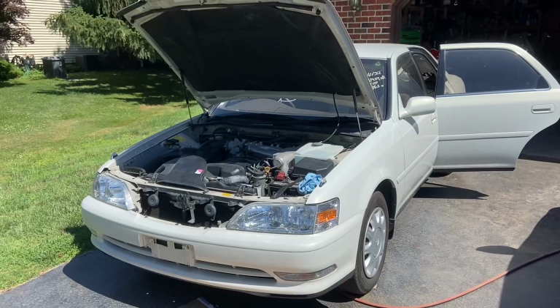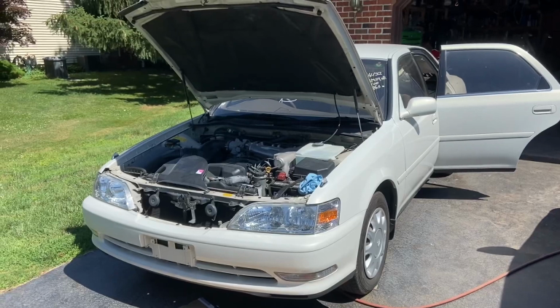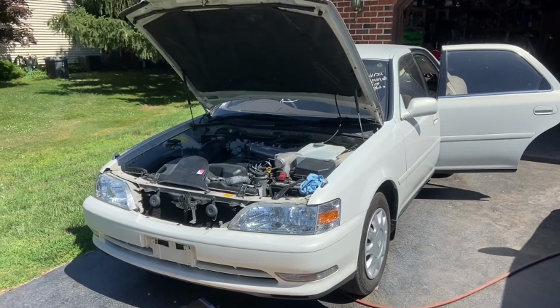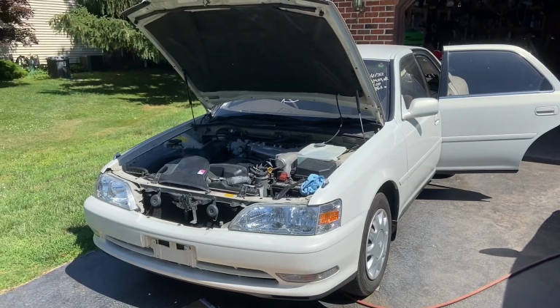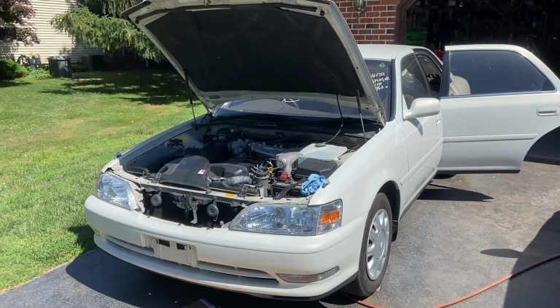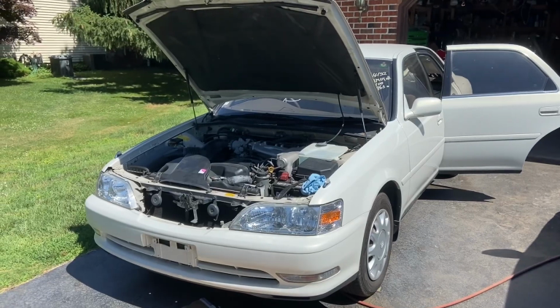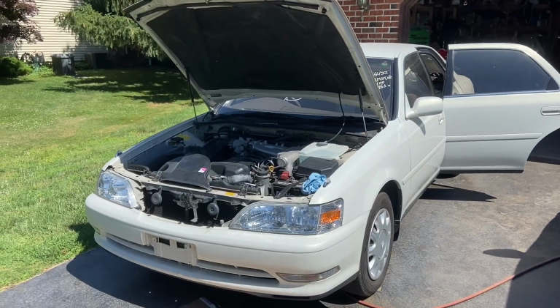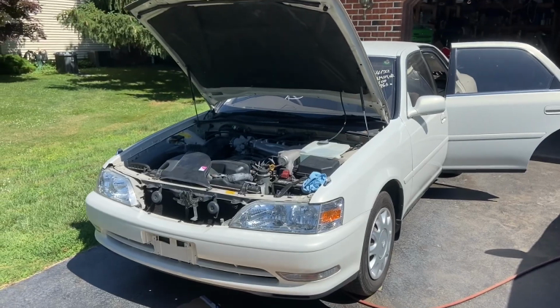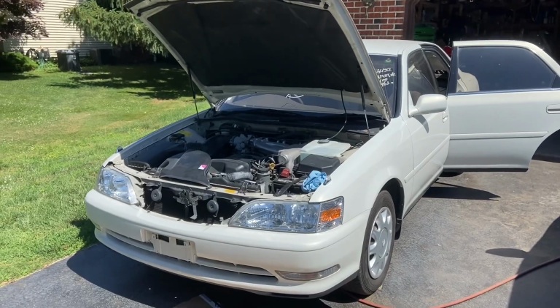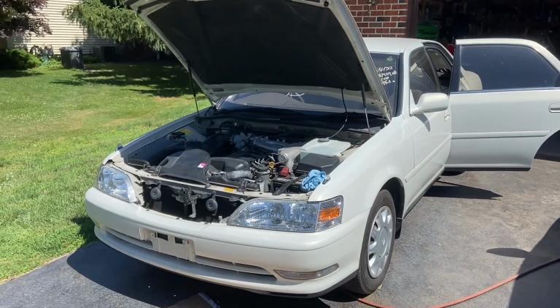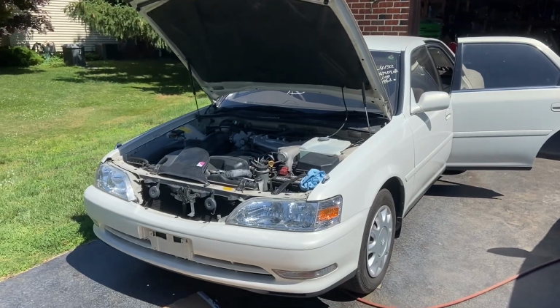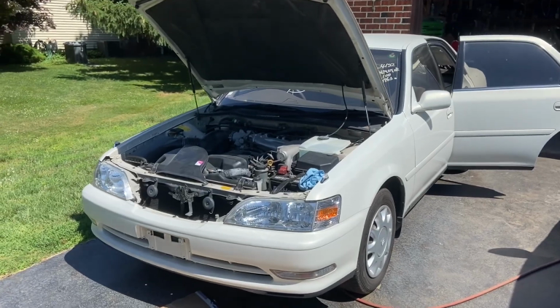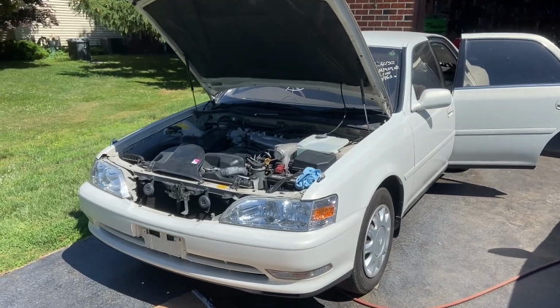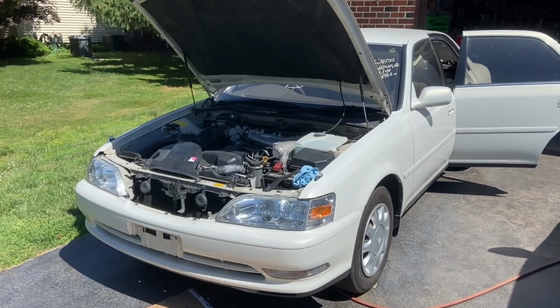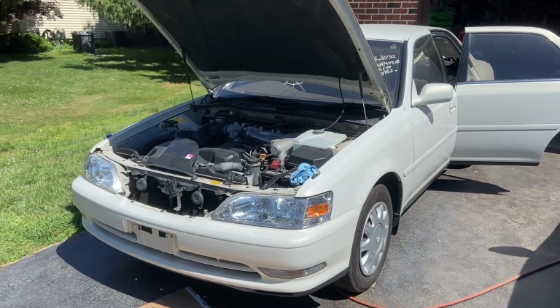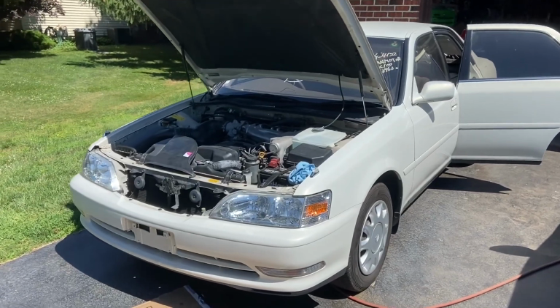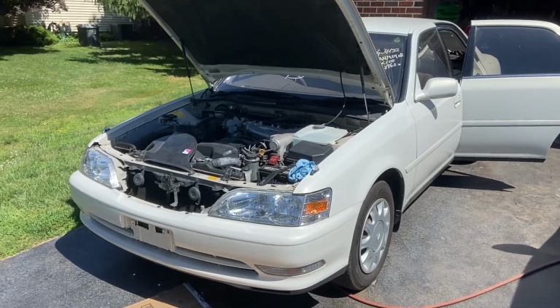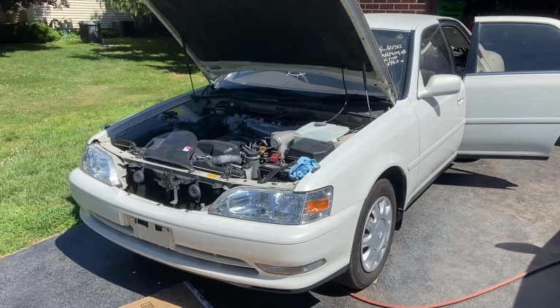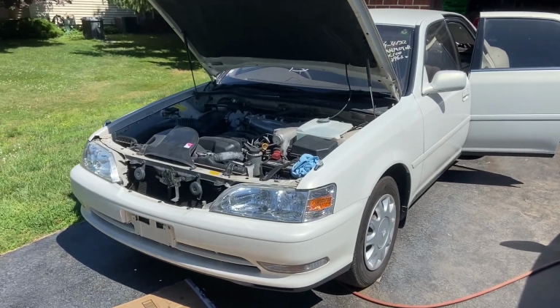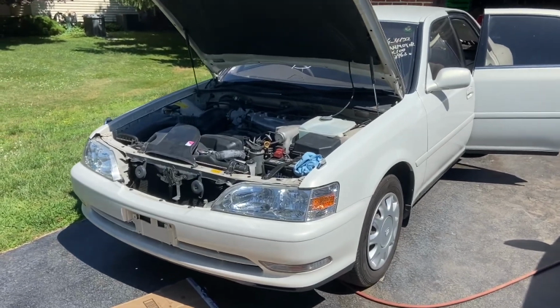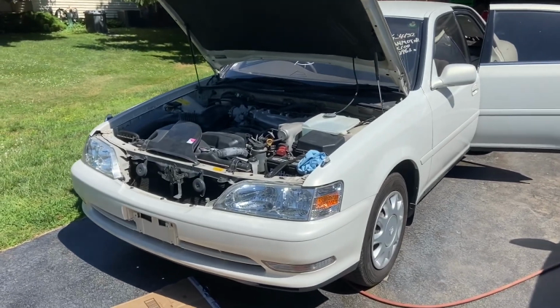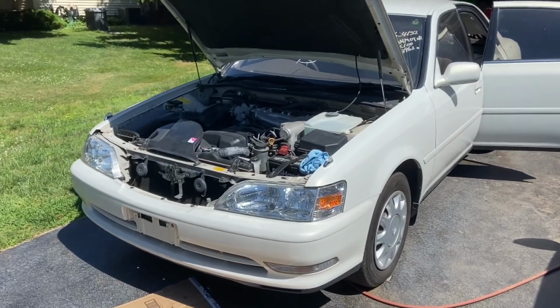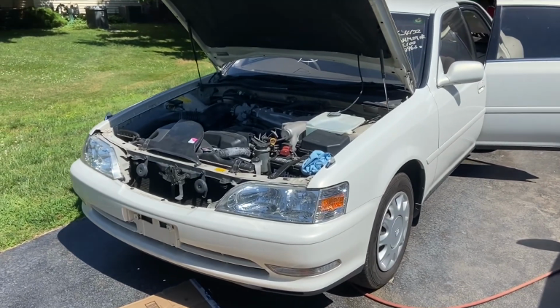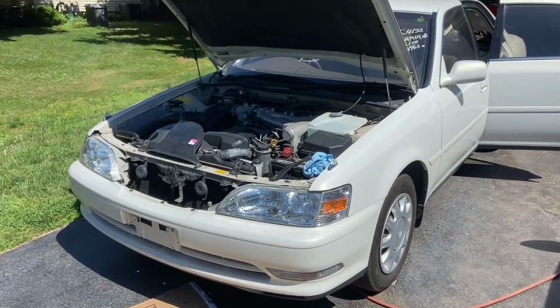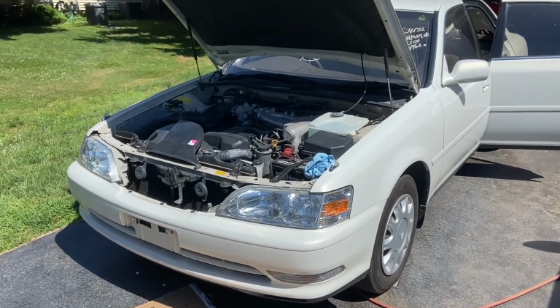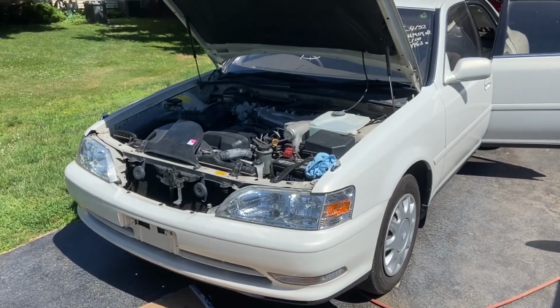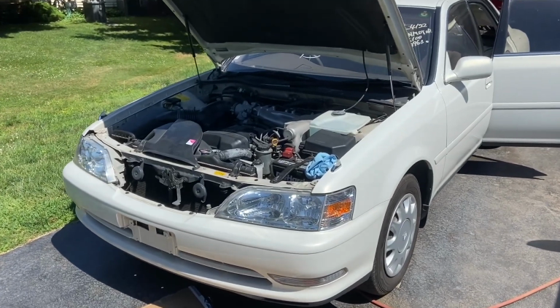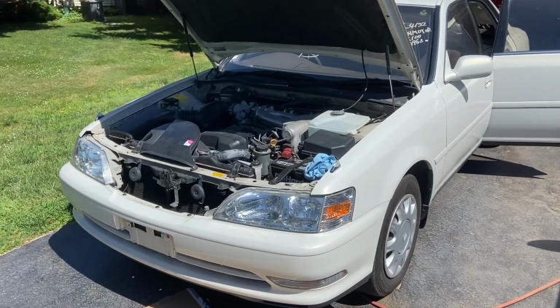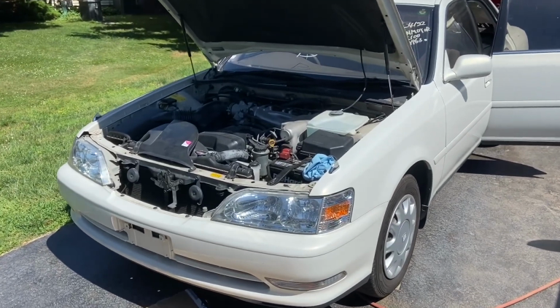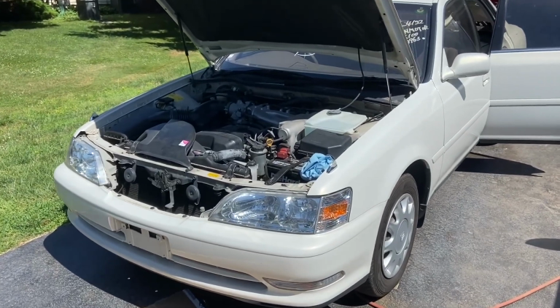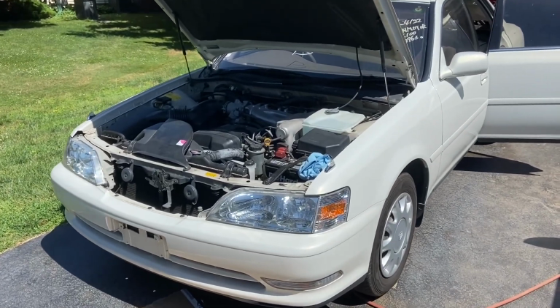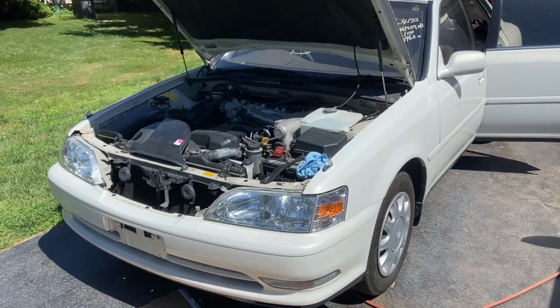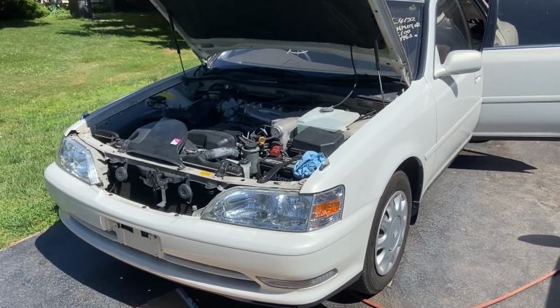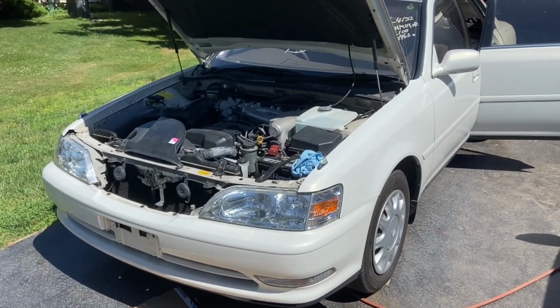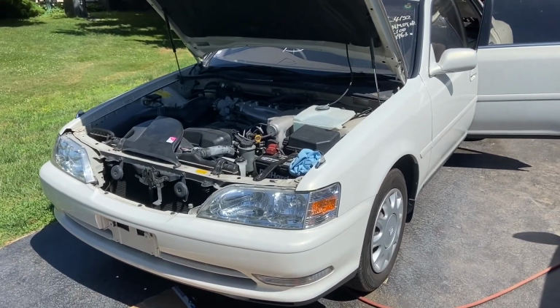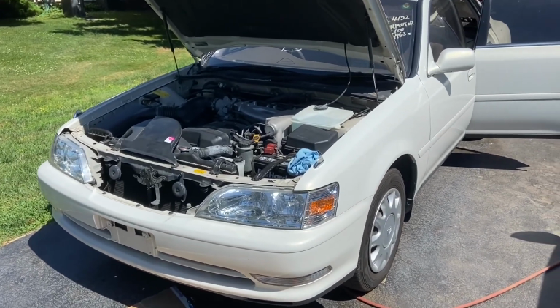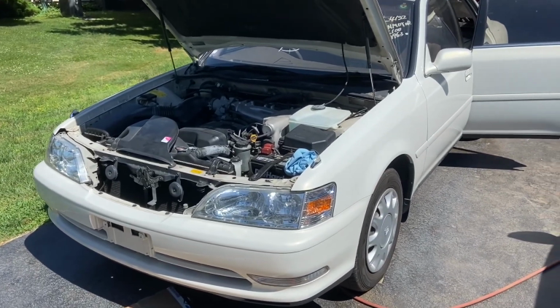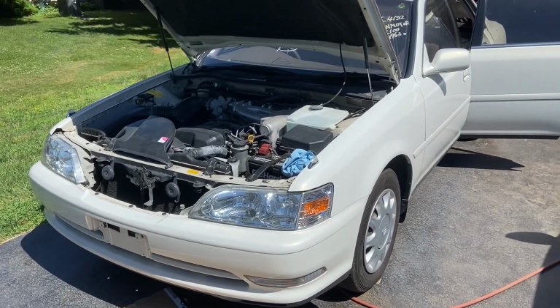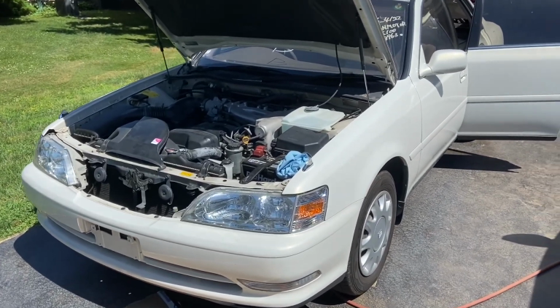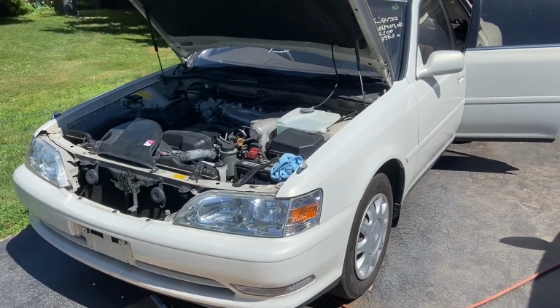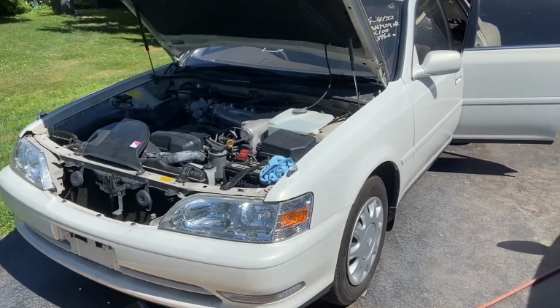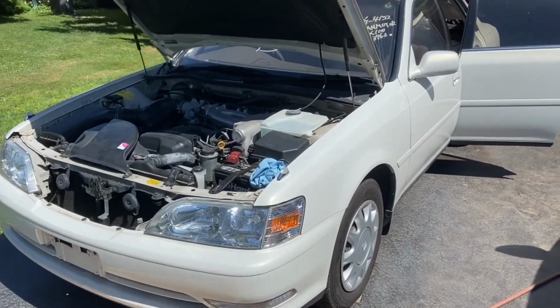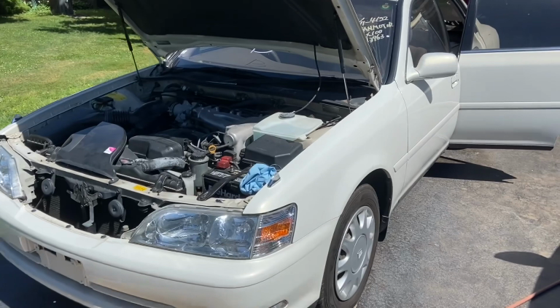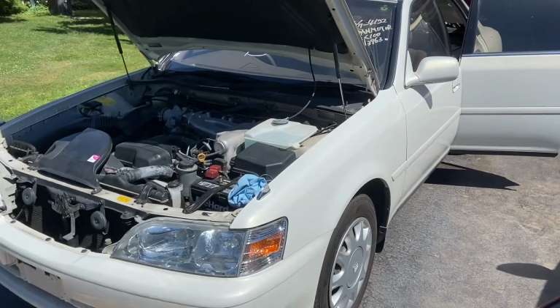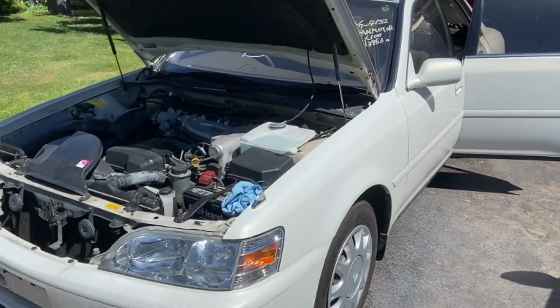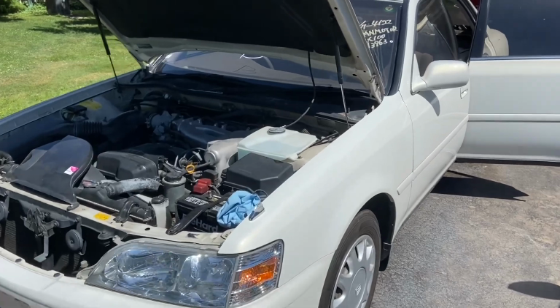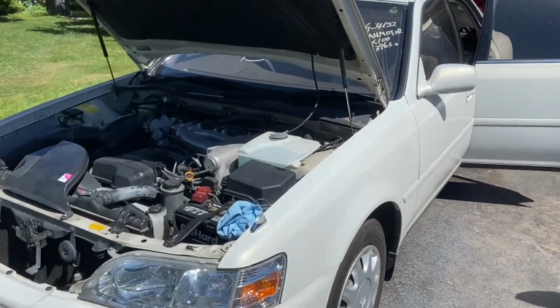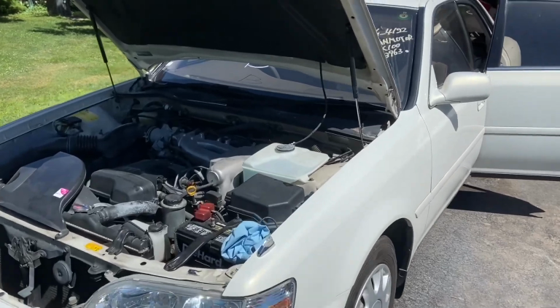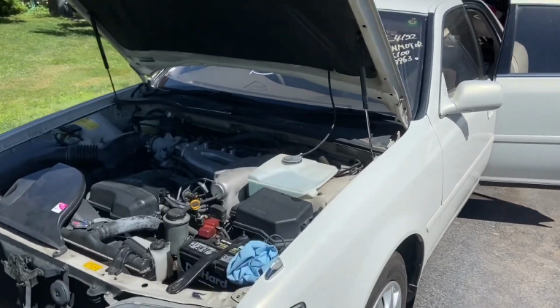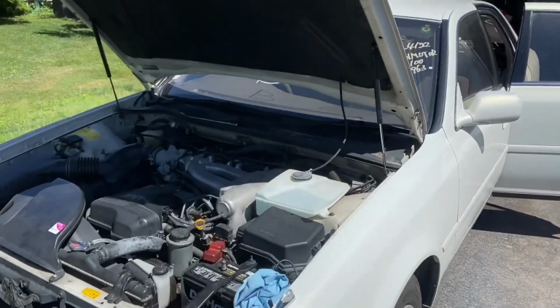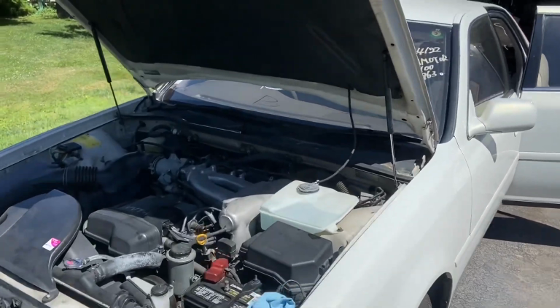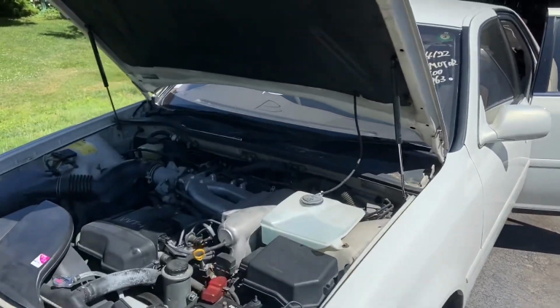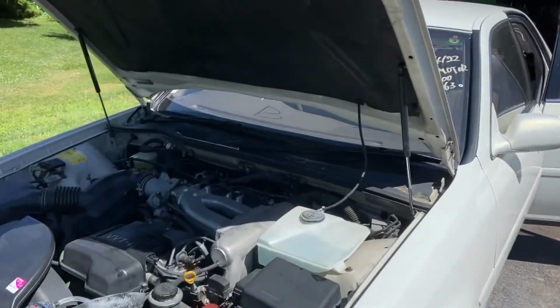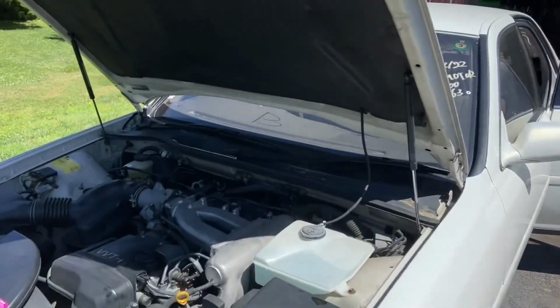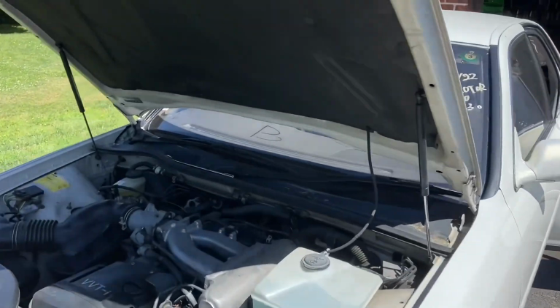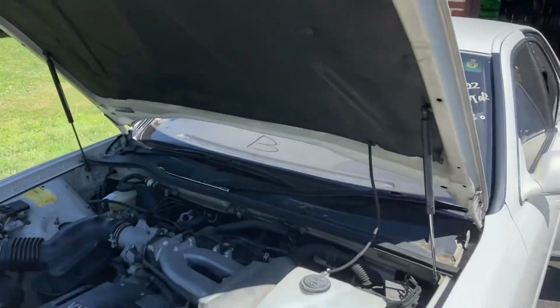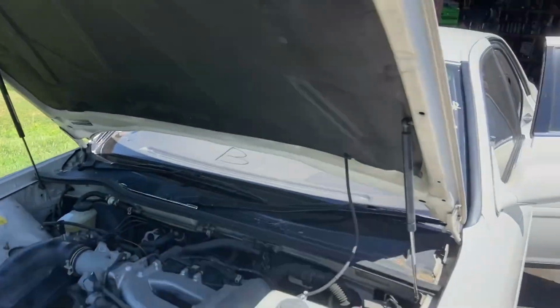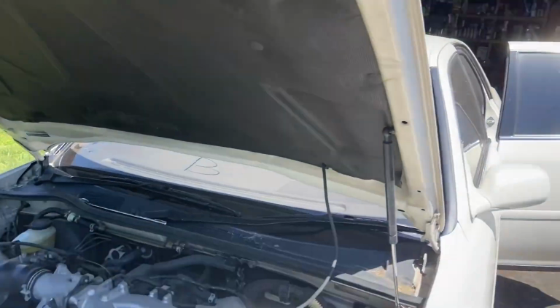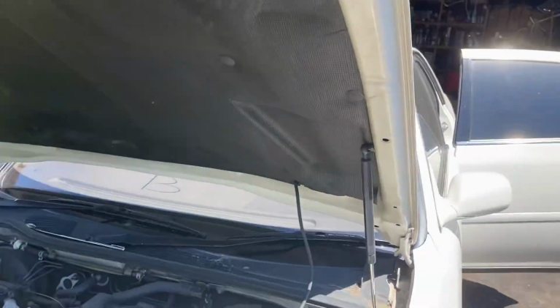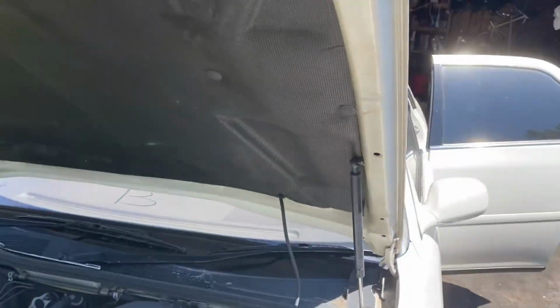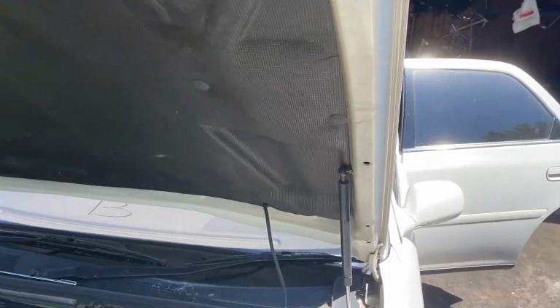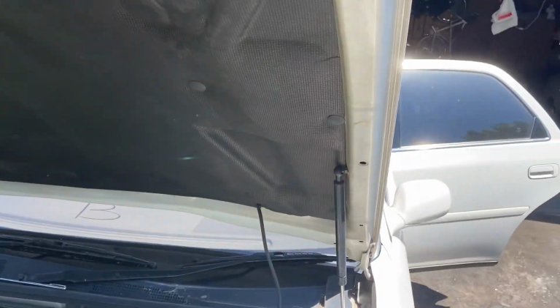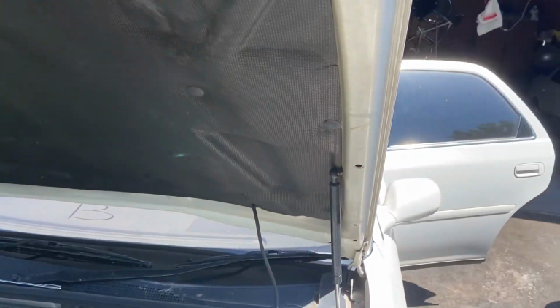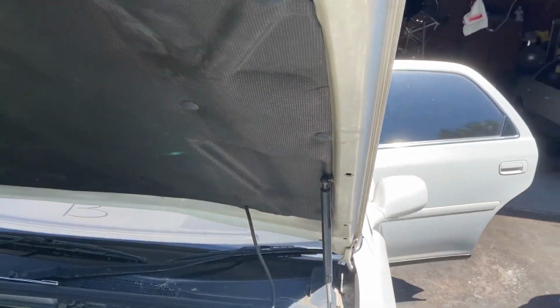Hey everybody, Drew here with a really, really unusual one for you today. This beautiful 1996 Toyota Cresta.